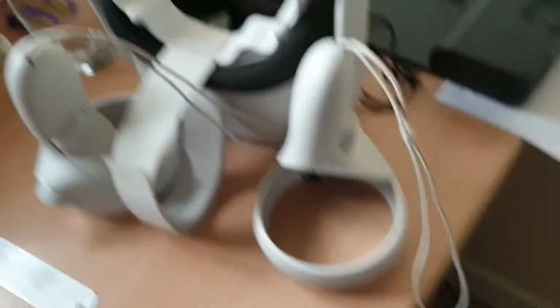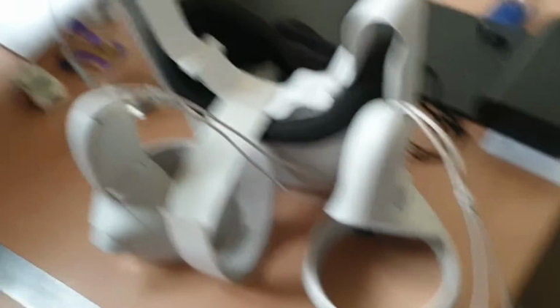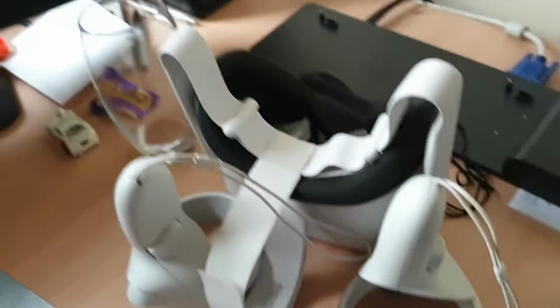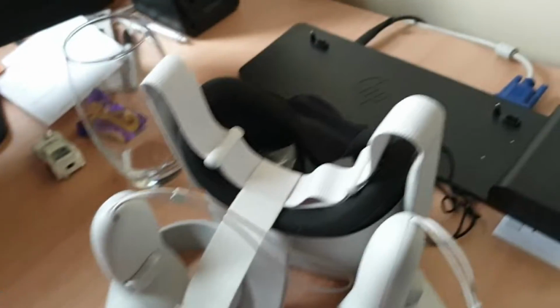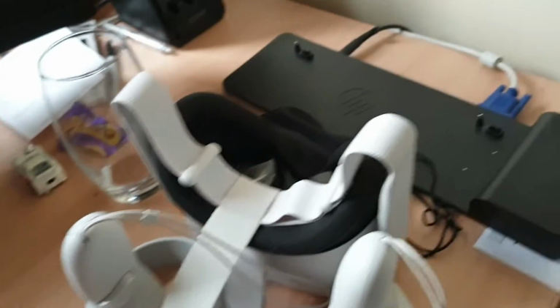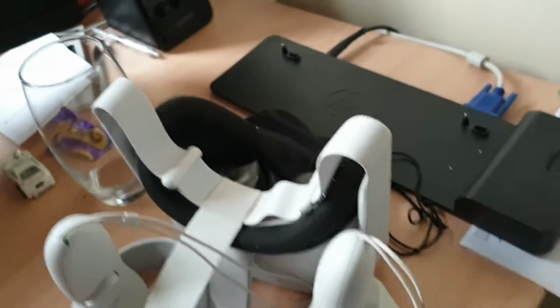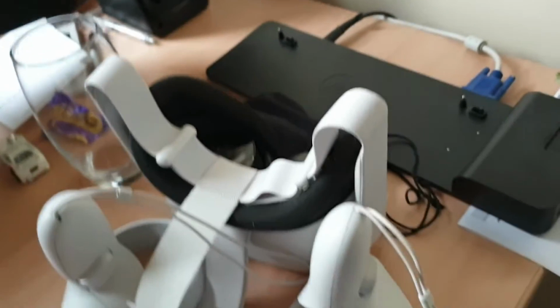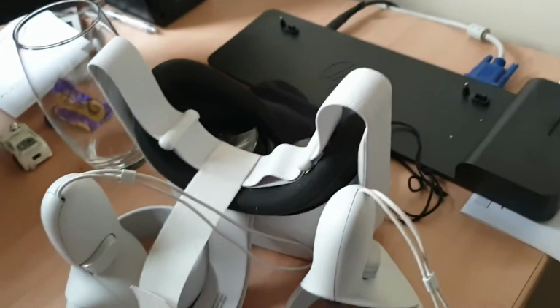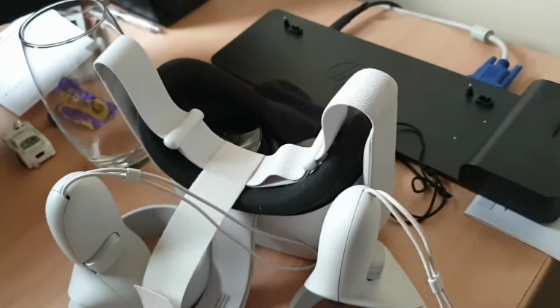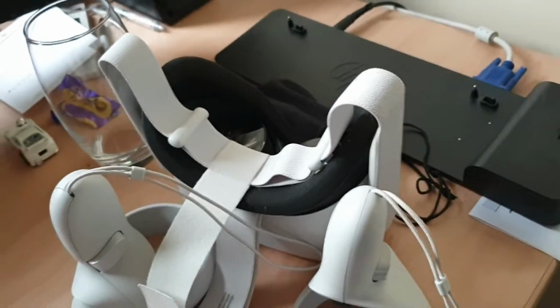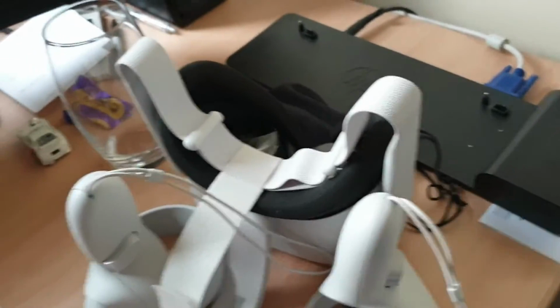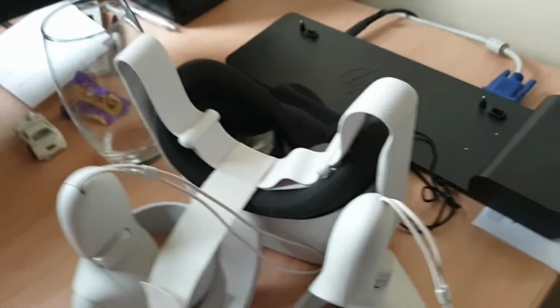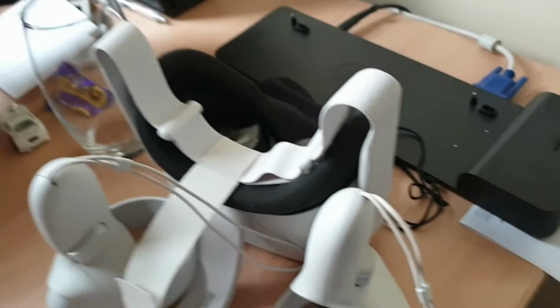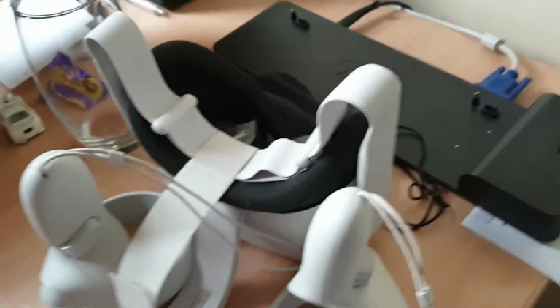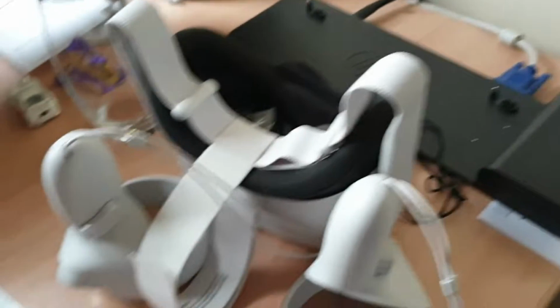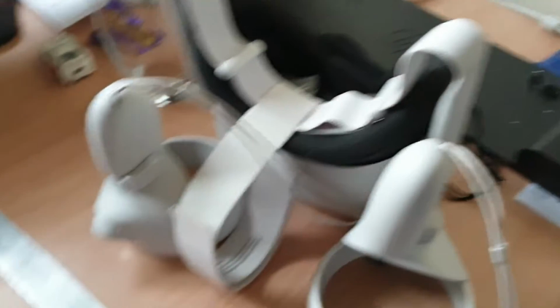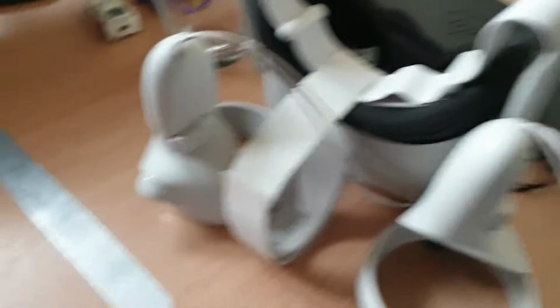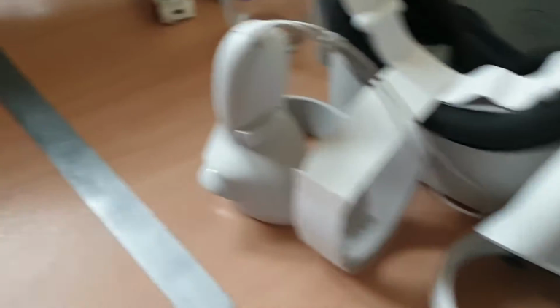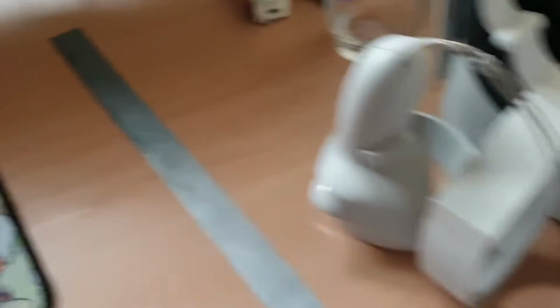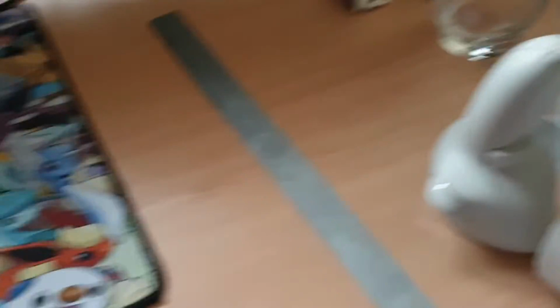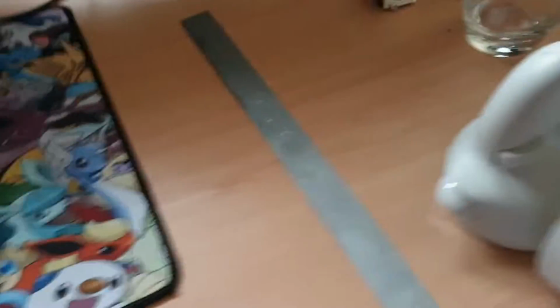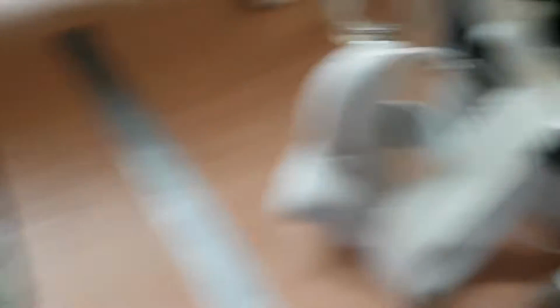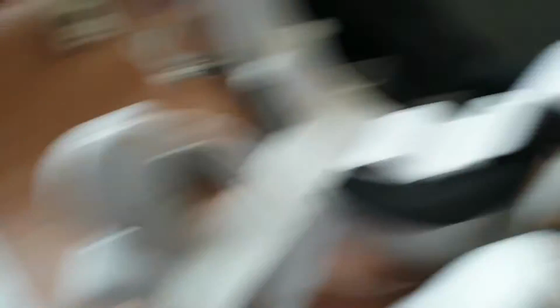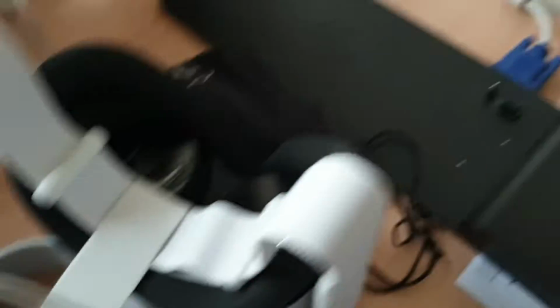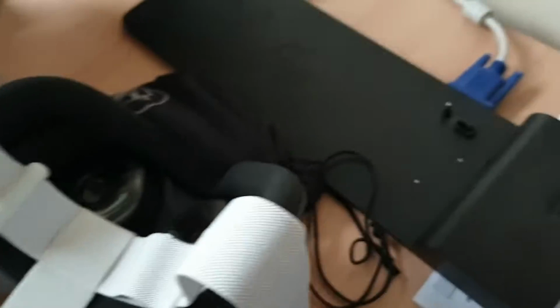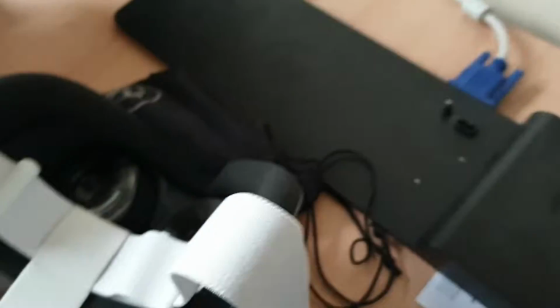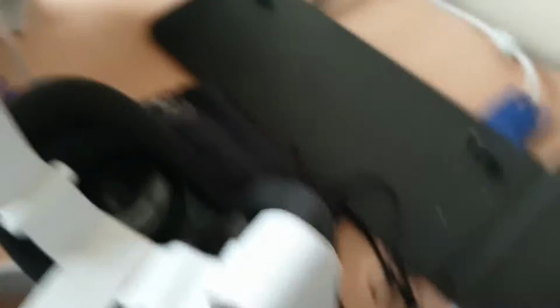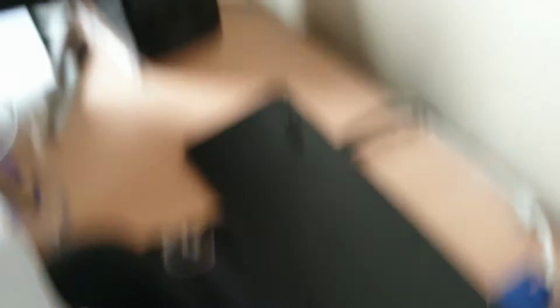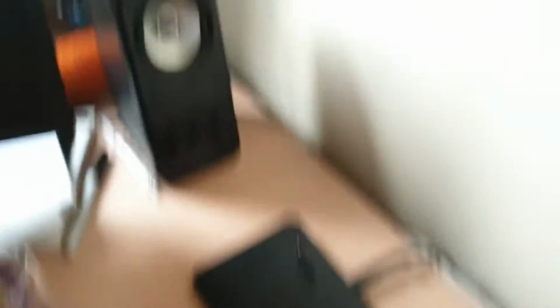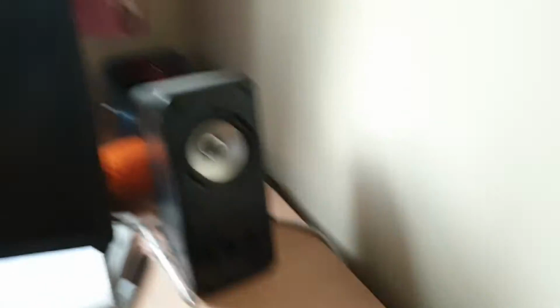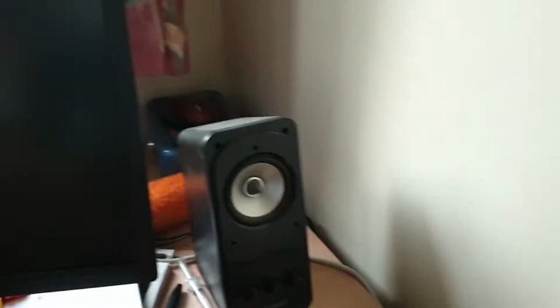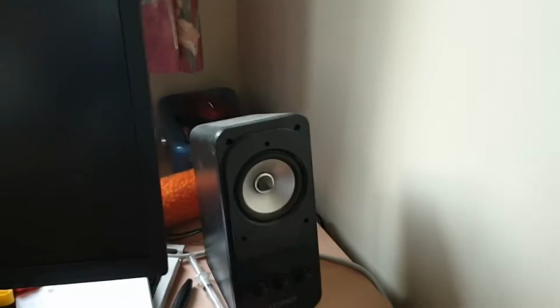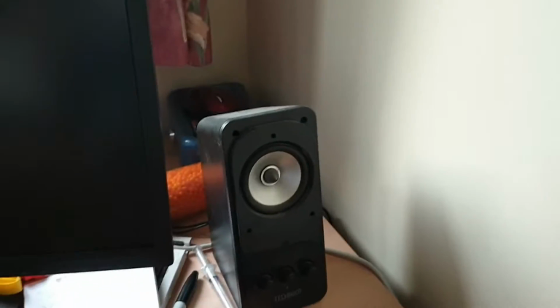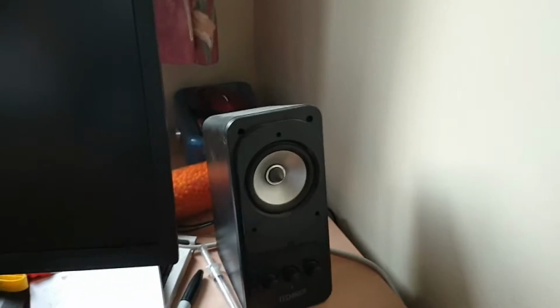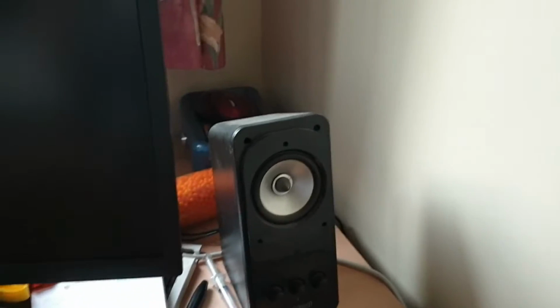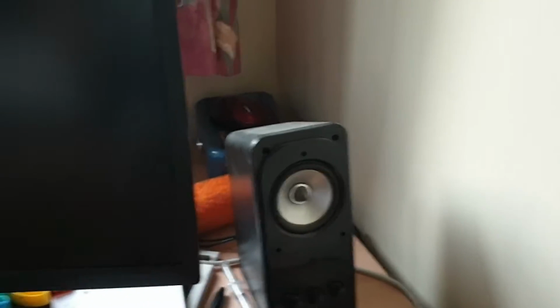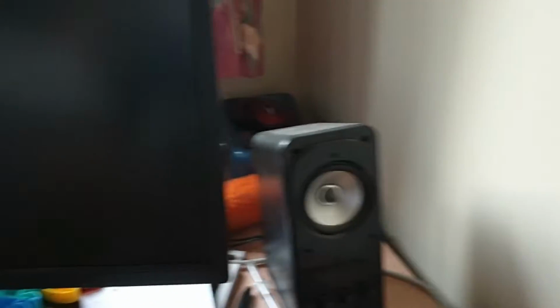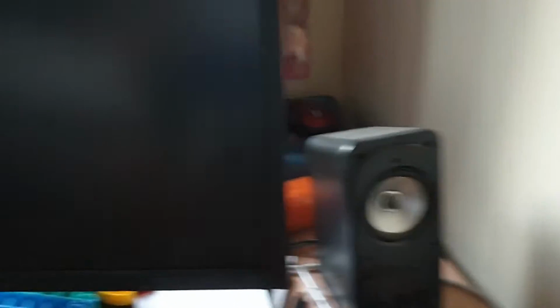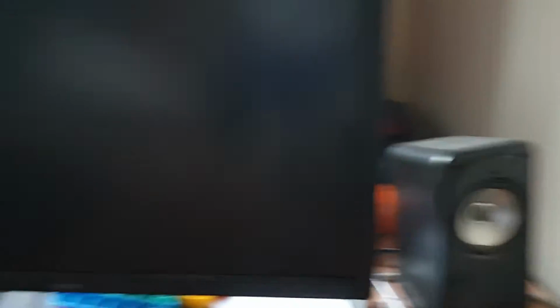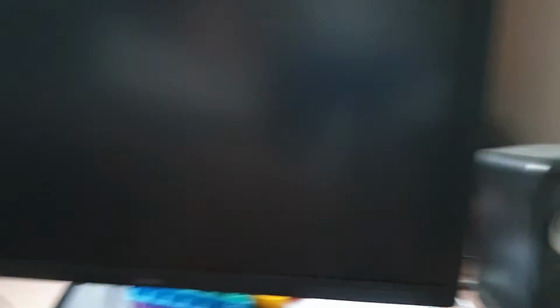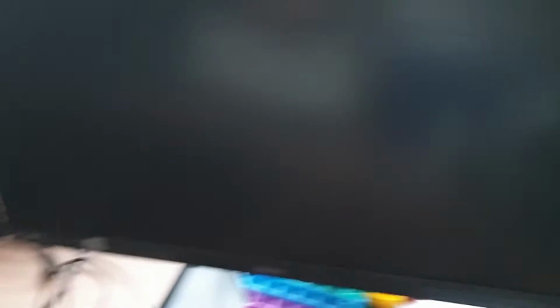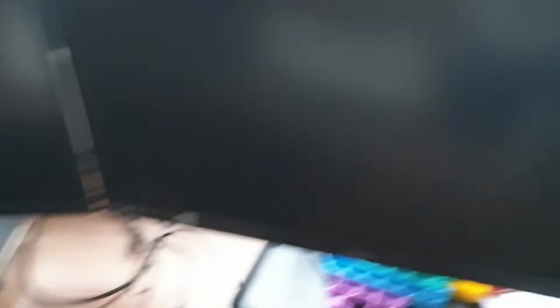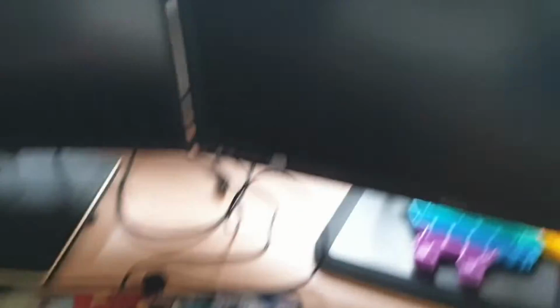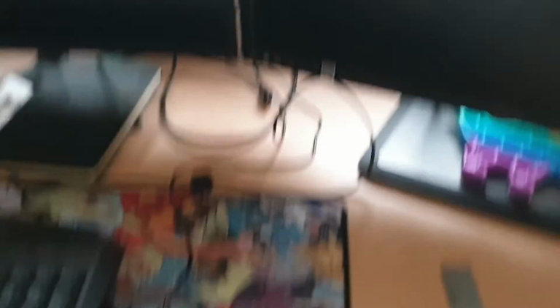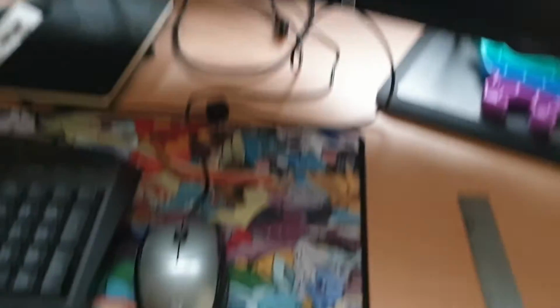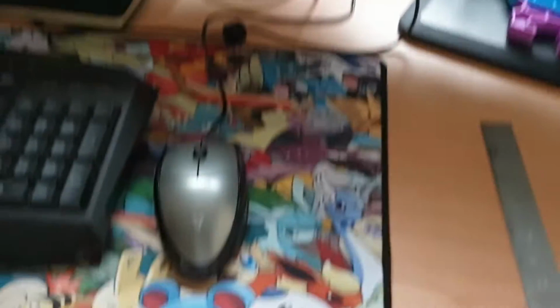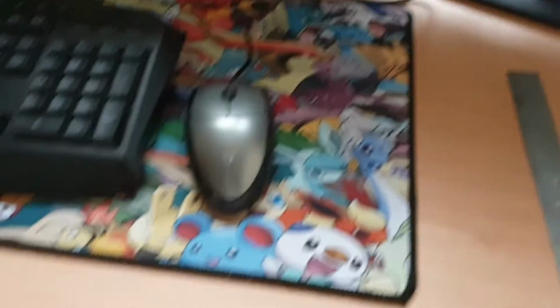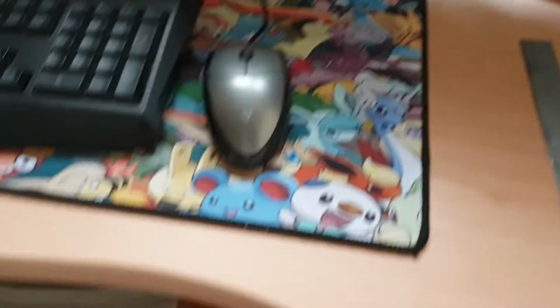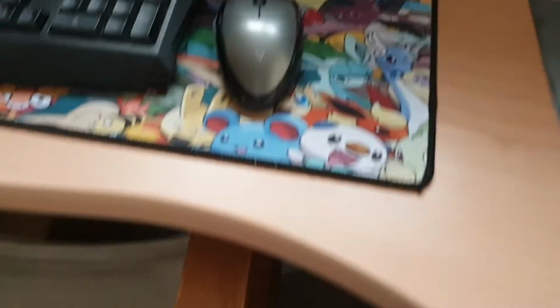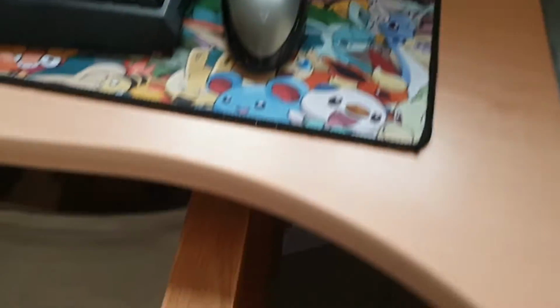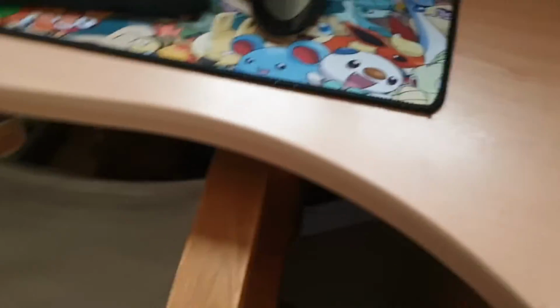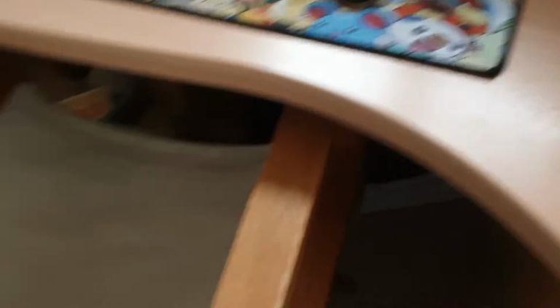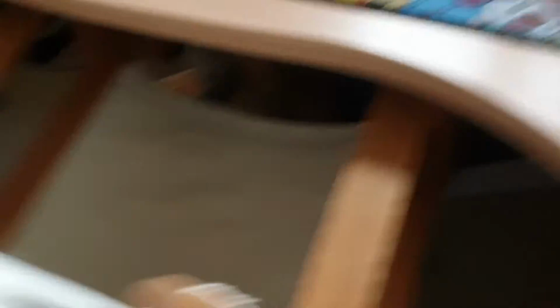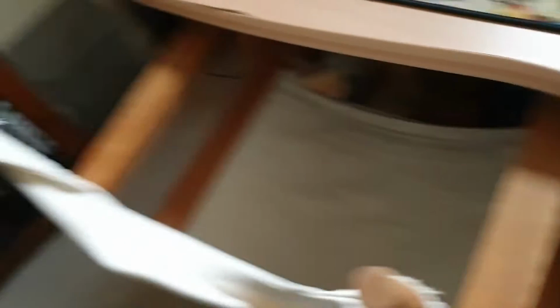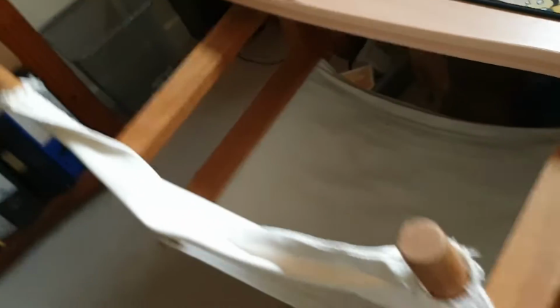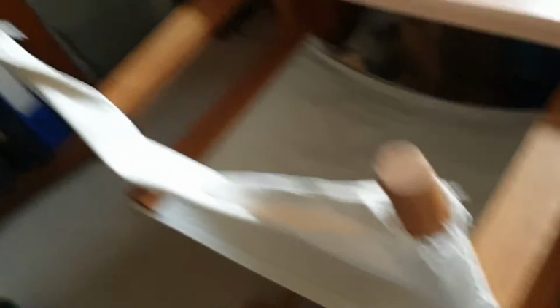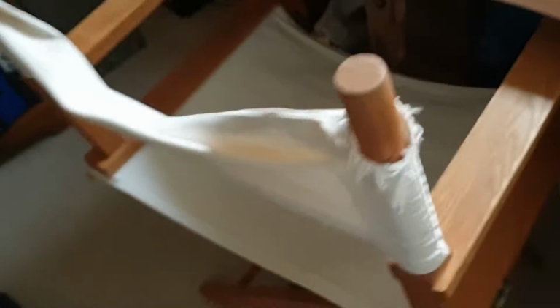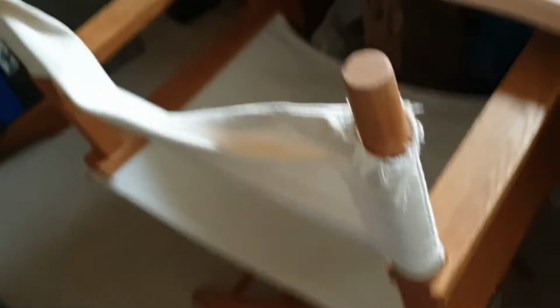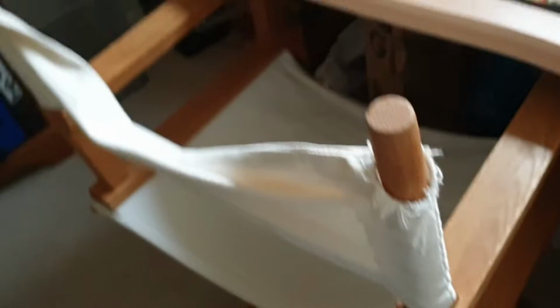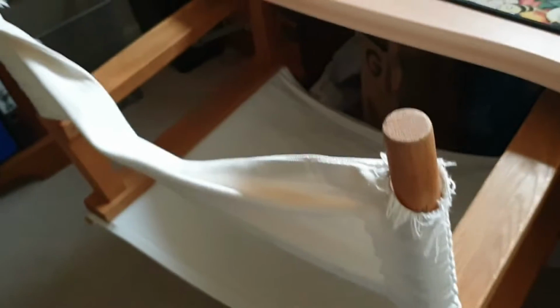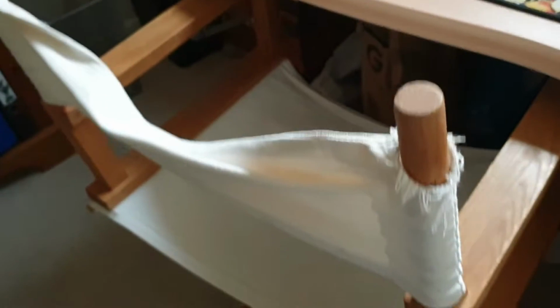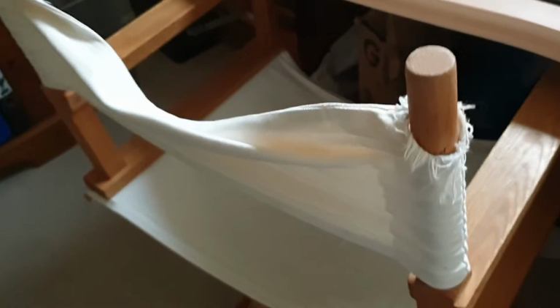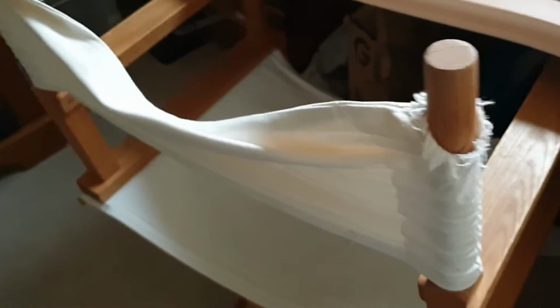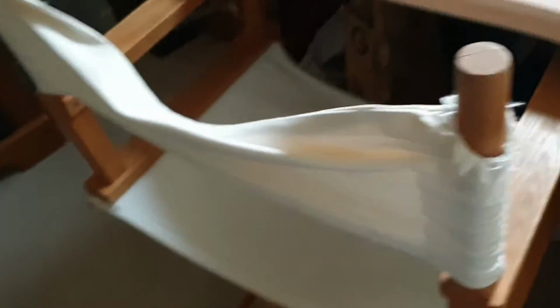Oculus Quest there, a little laptop mount, and this speaker. So that's pretty much all you need — that's pretty much the PC setup.